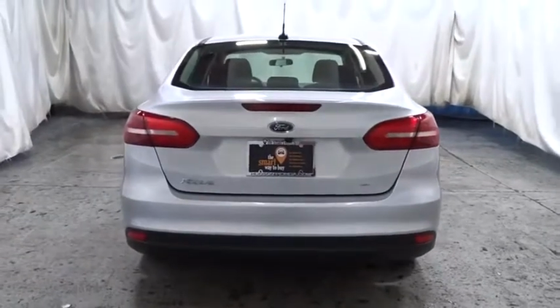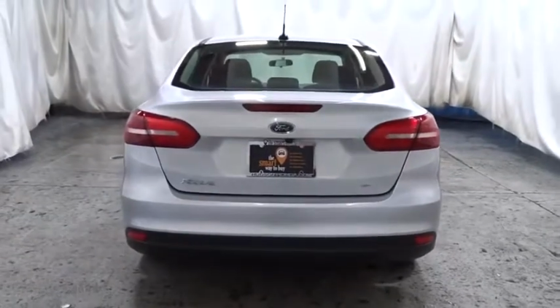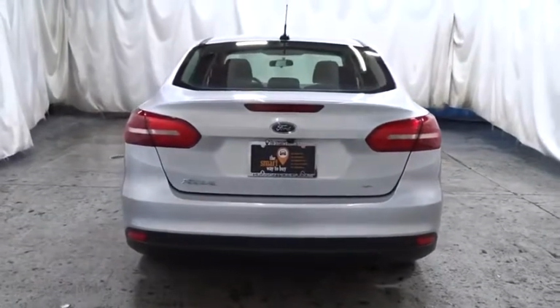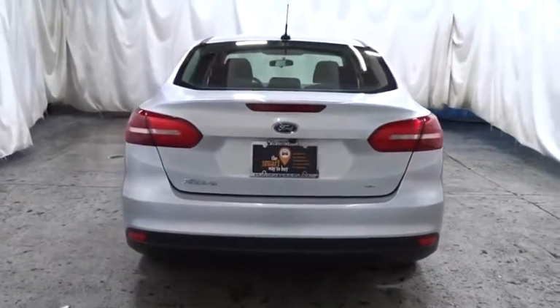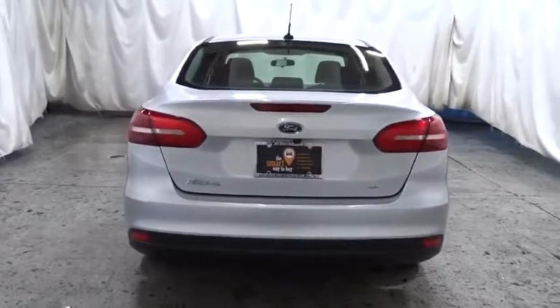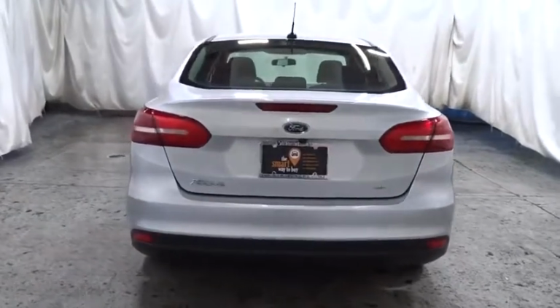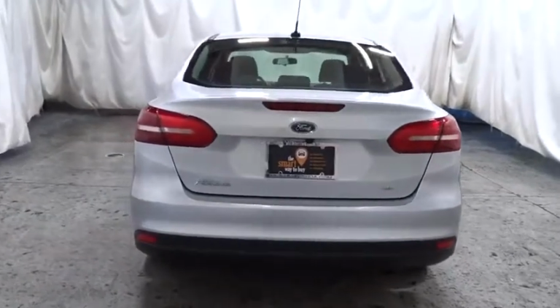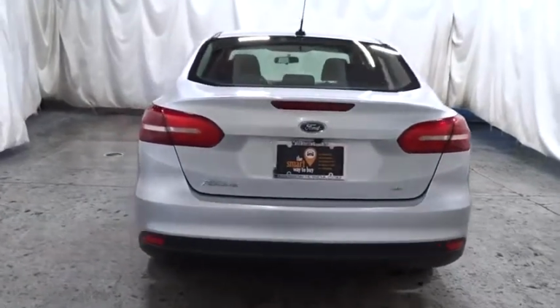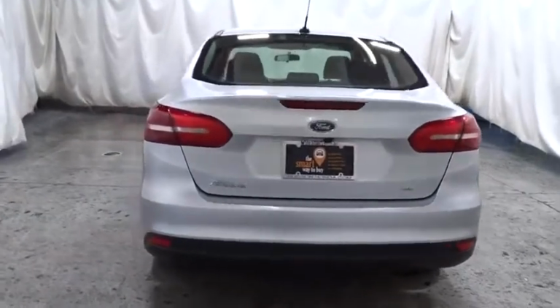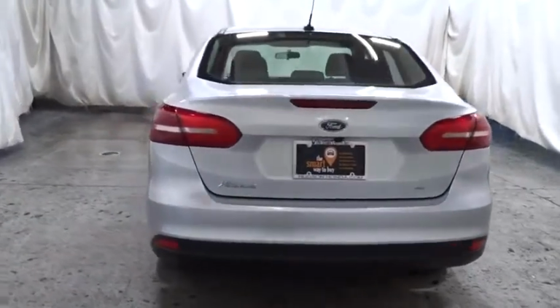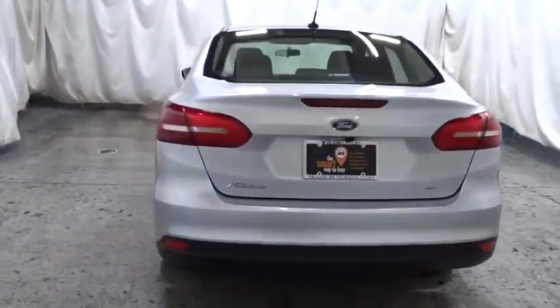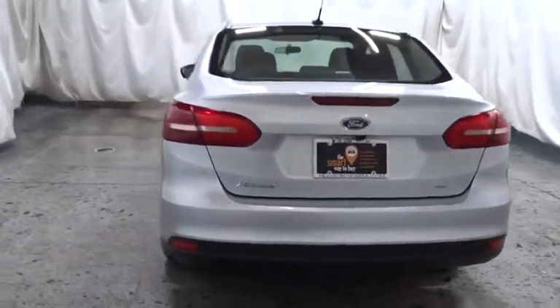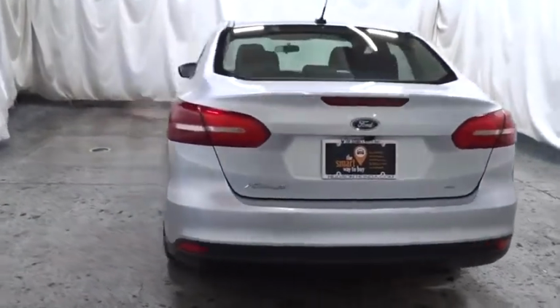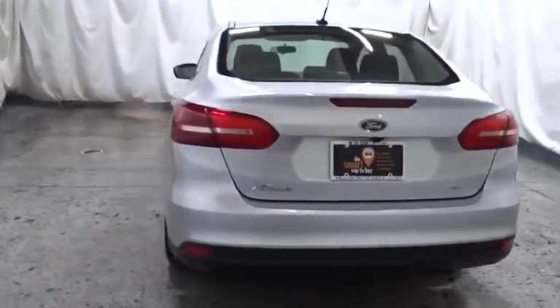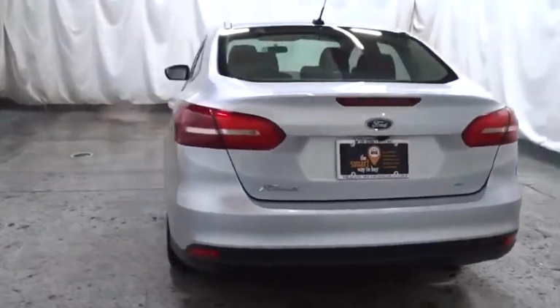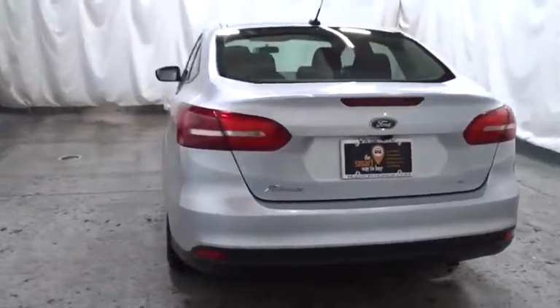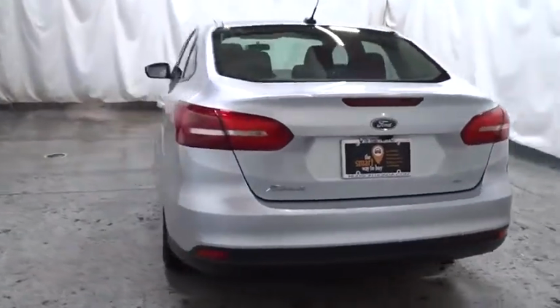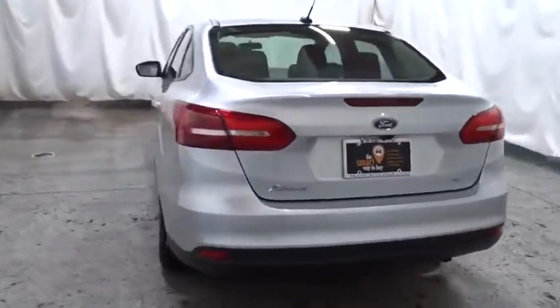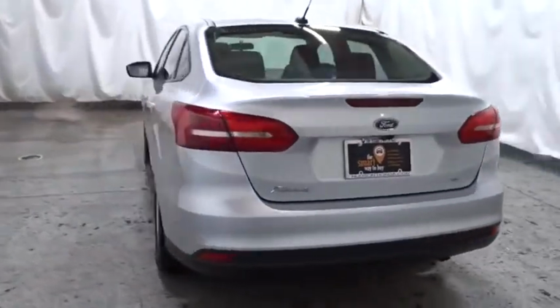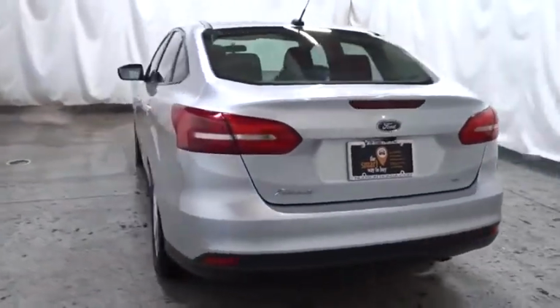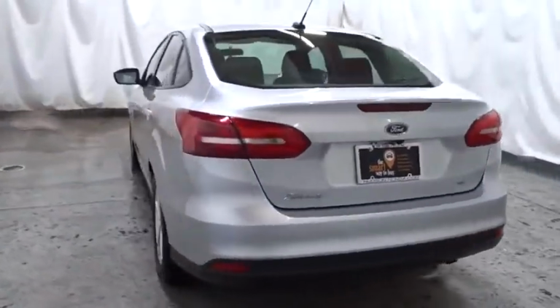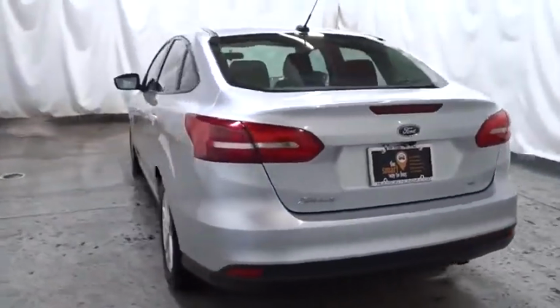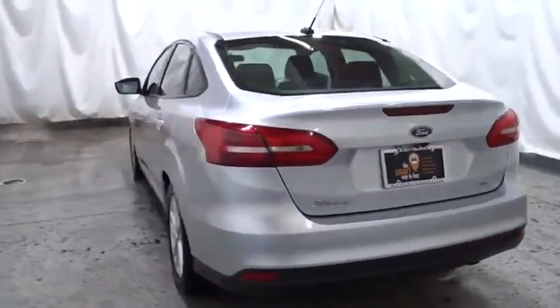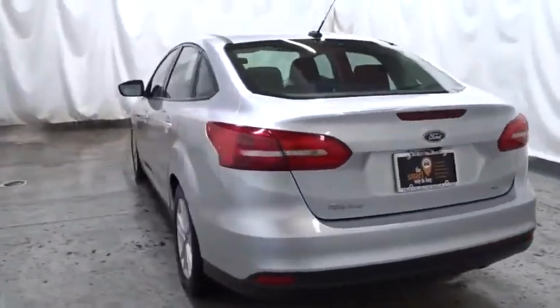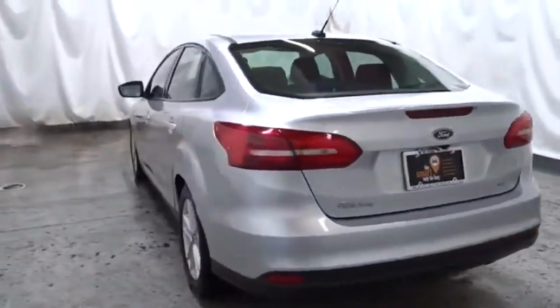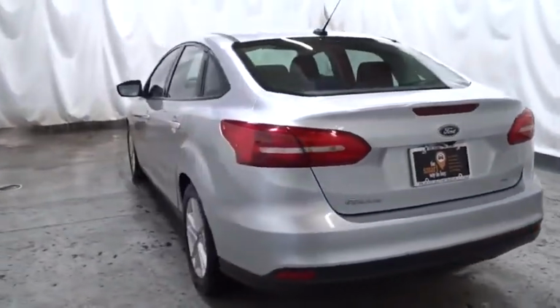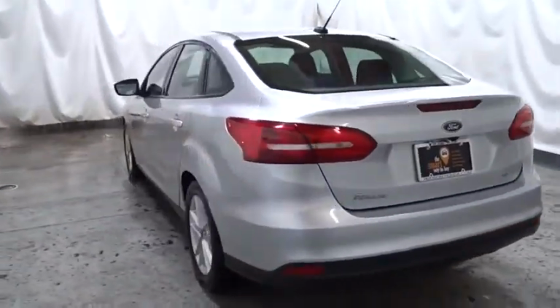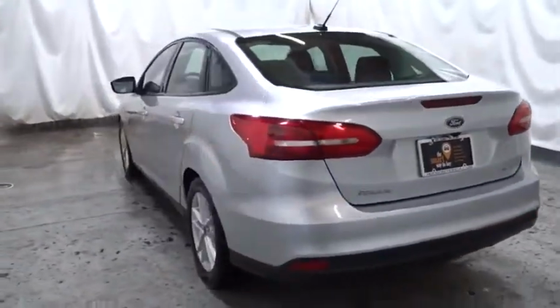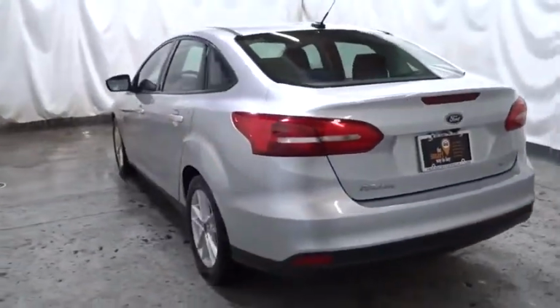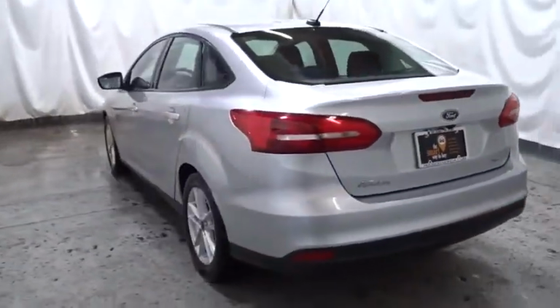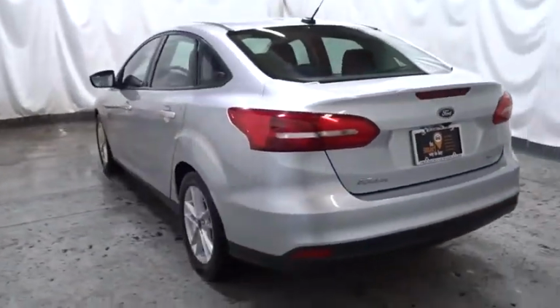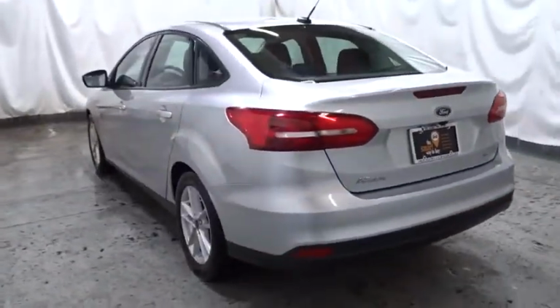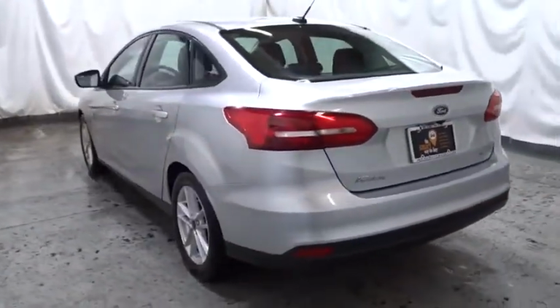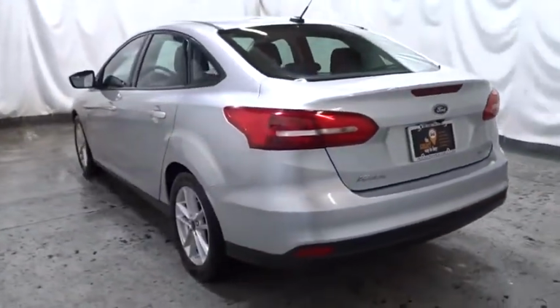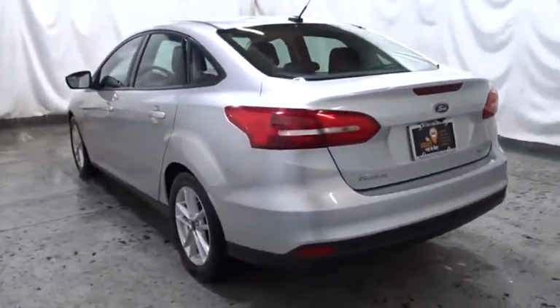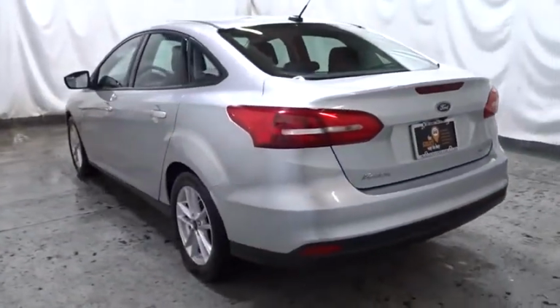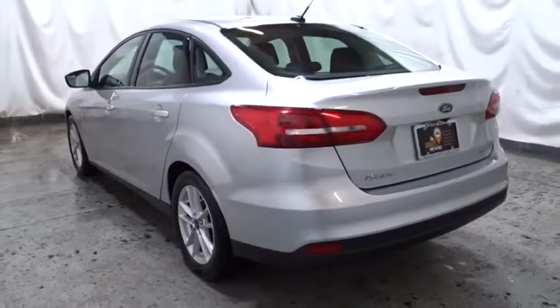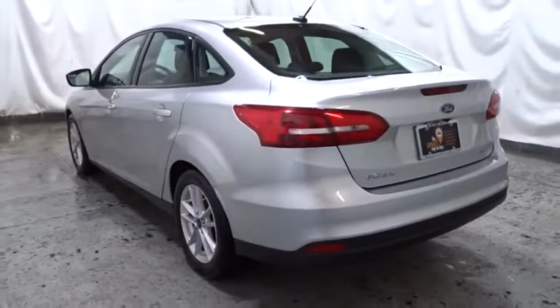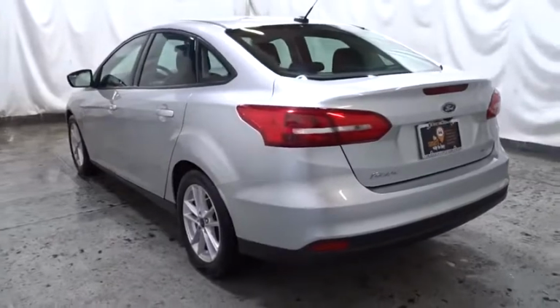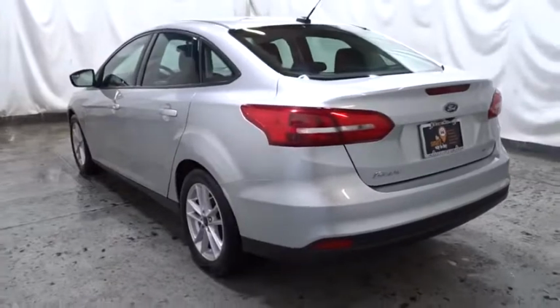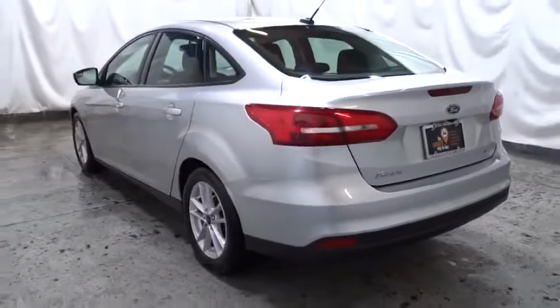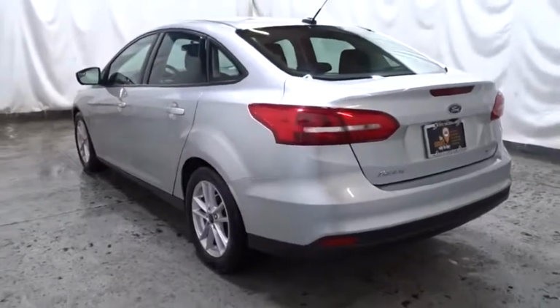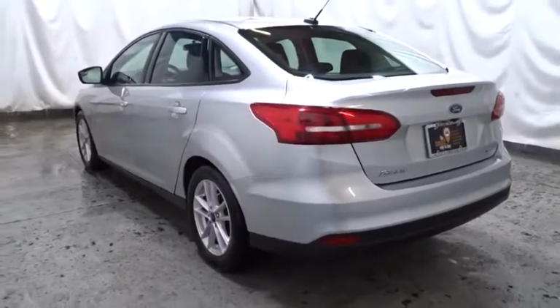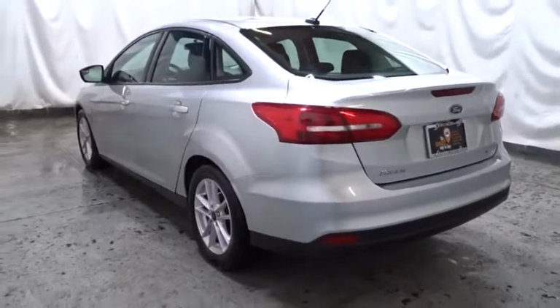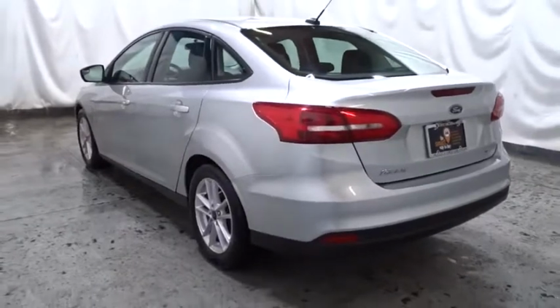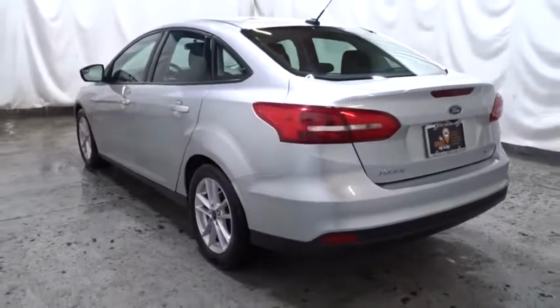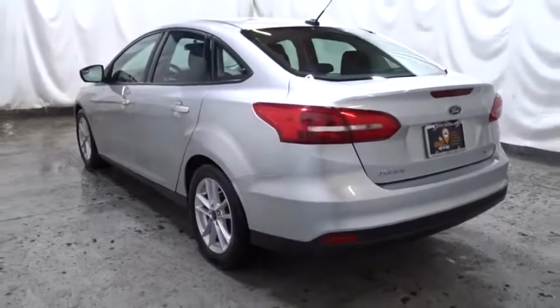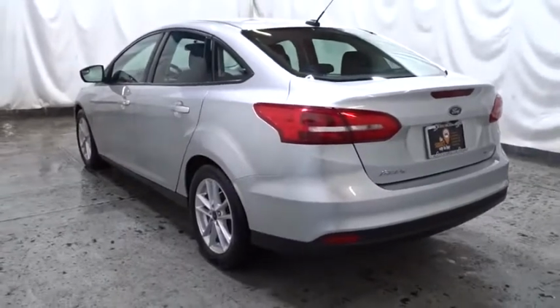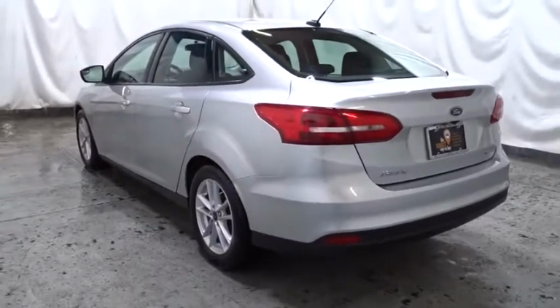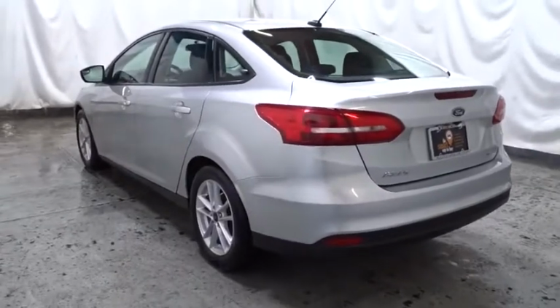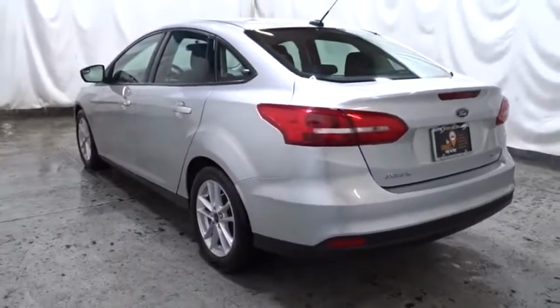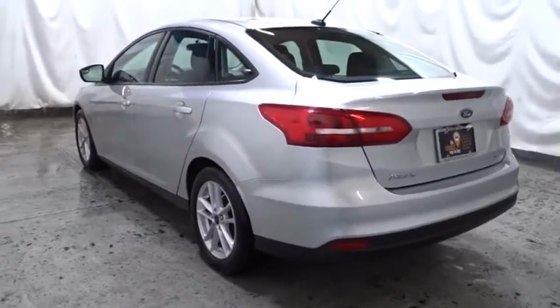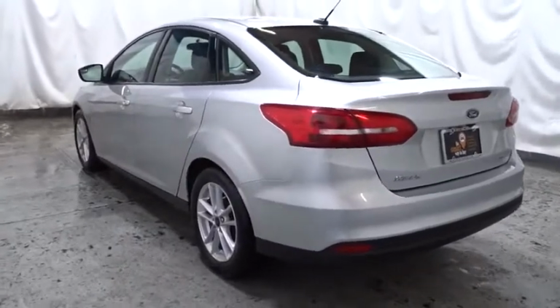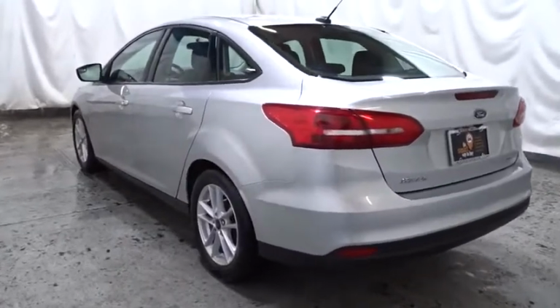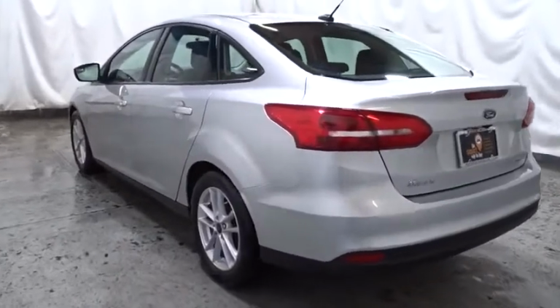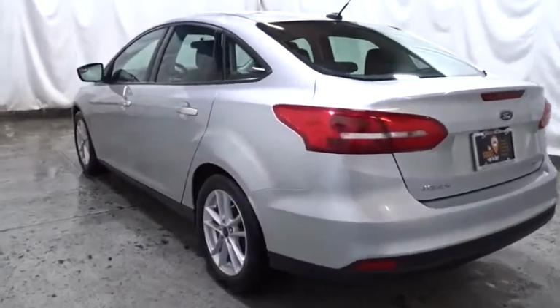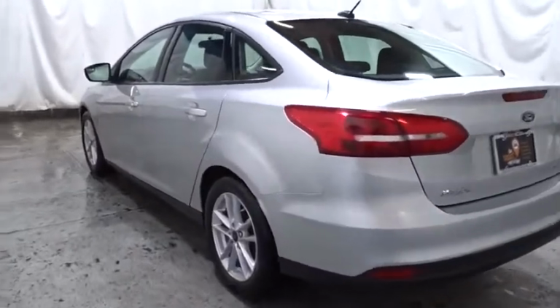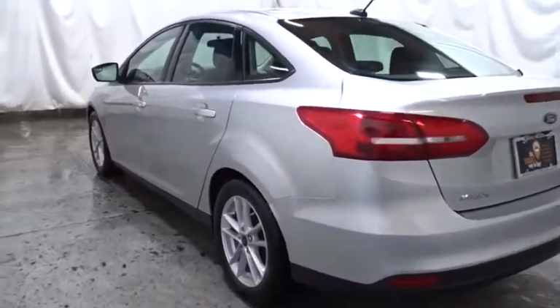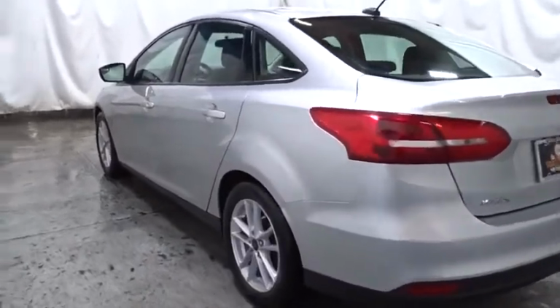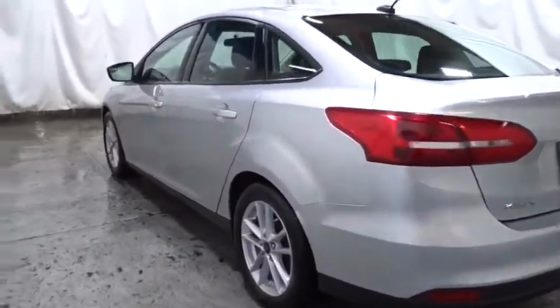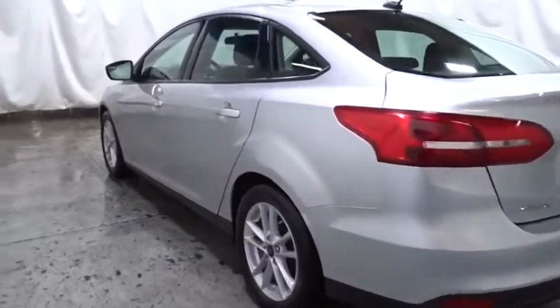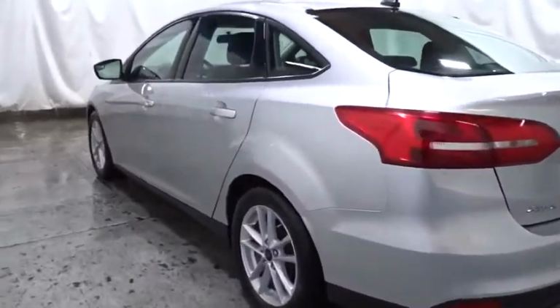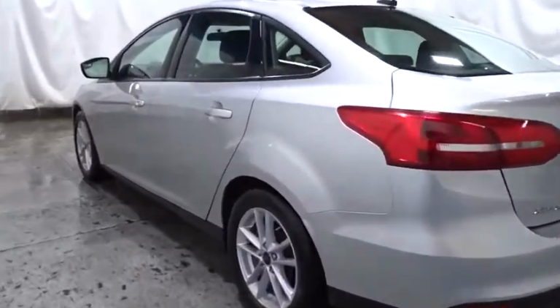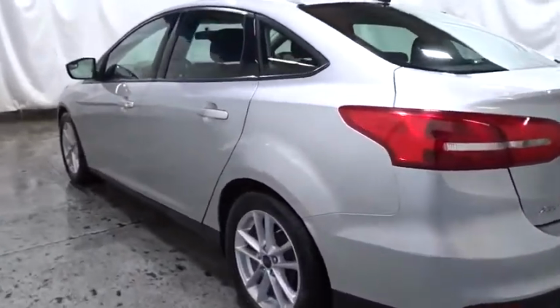Body color door handles, four-piece floor mat set, power rear window sunshade, low tire pressure warning.